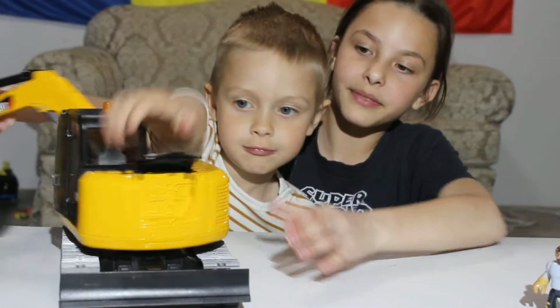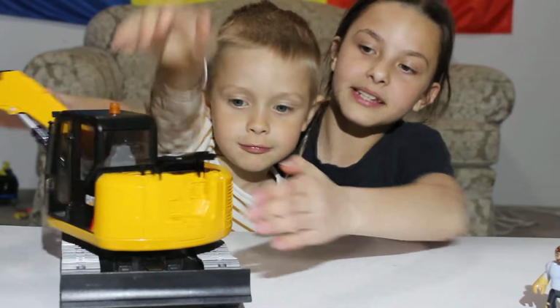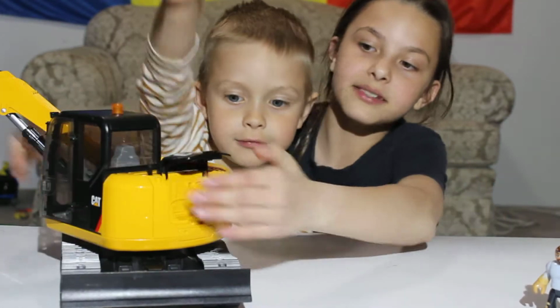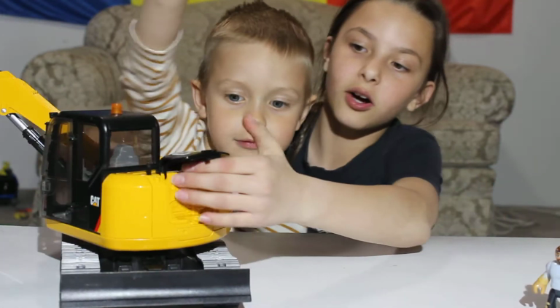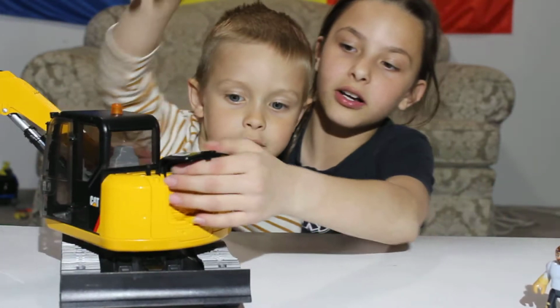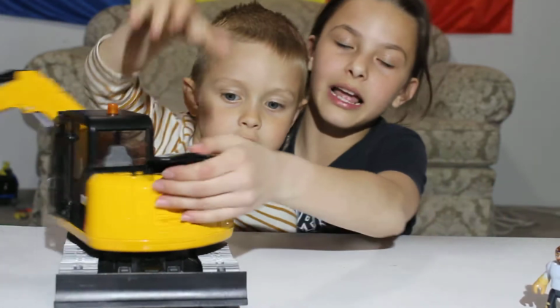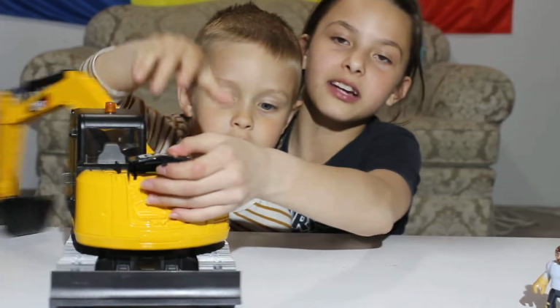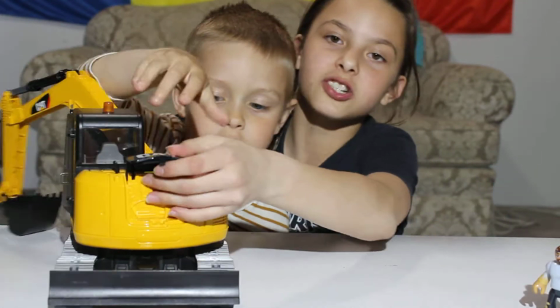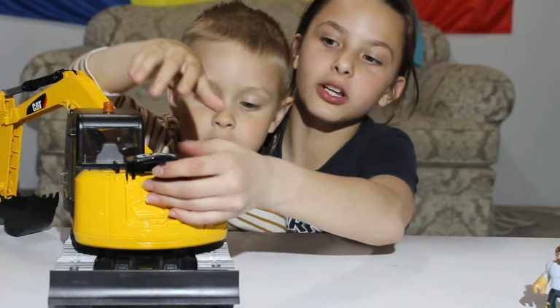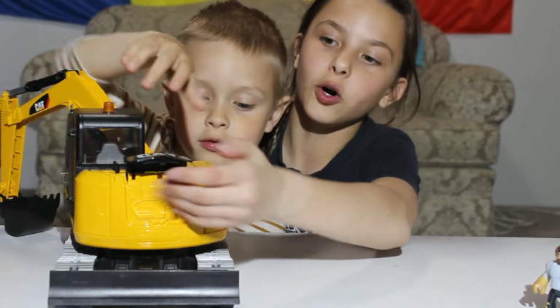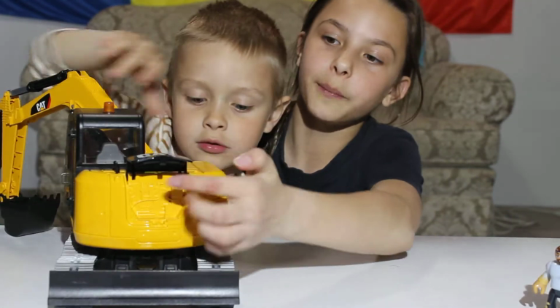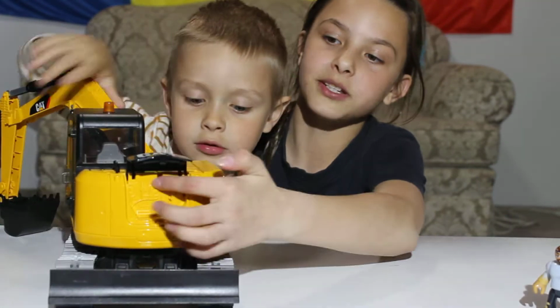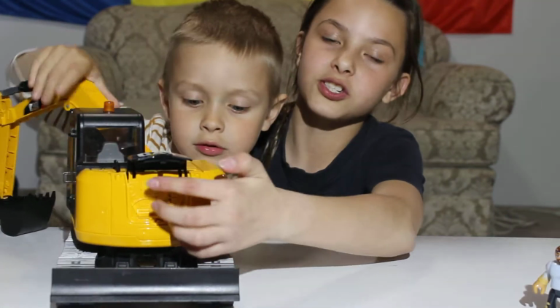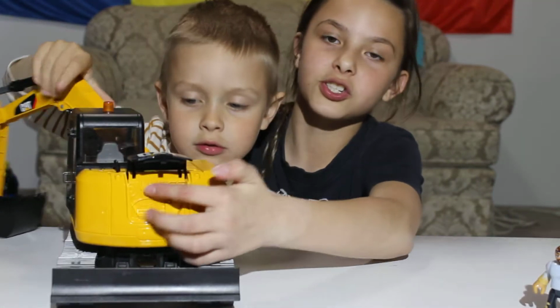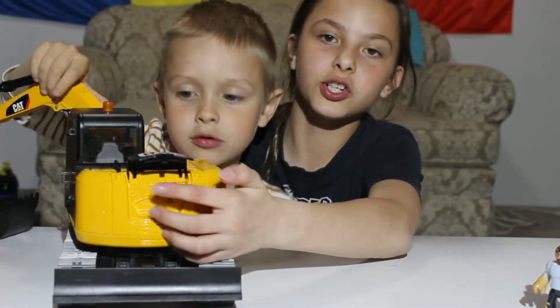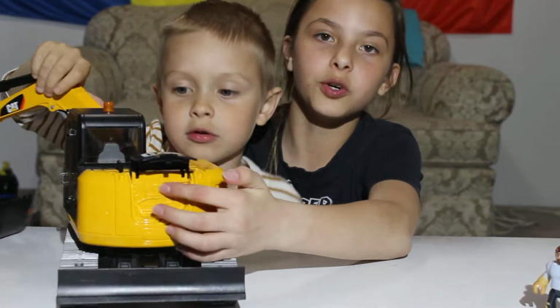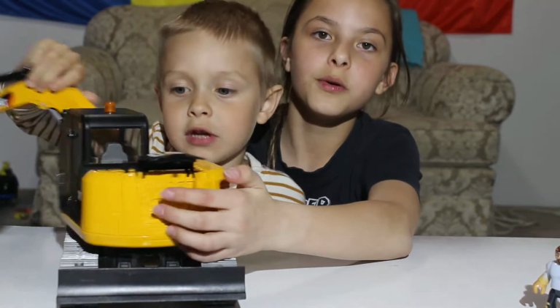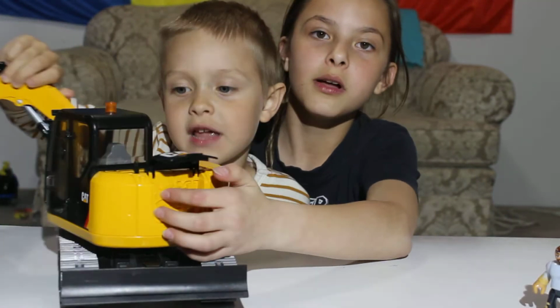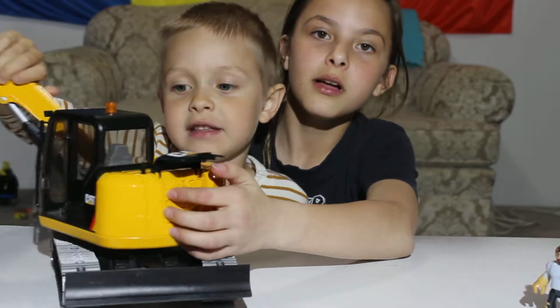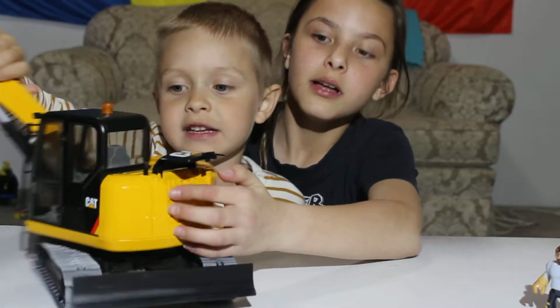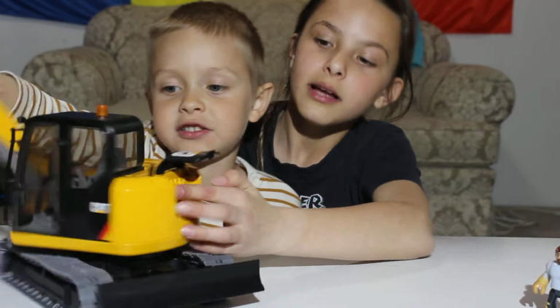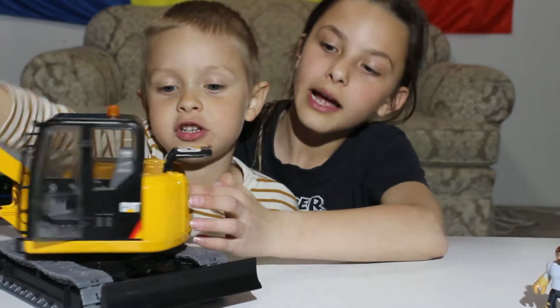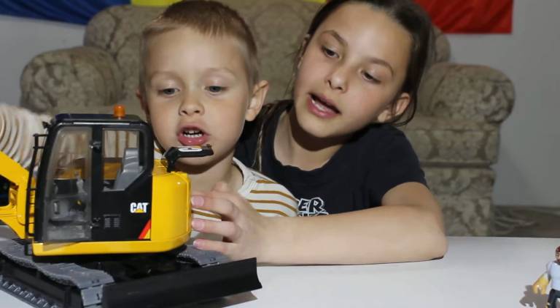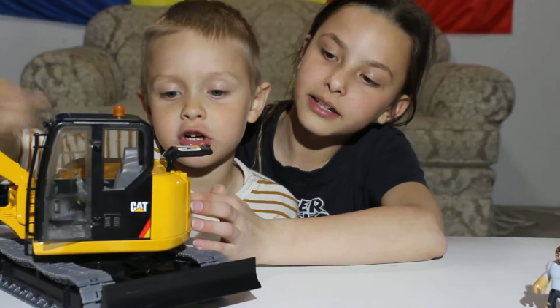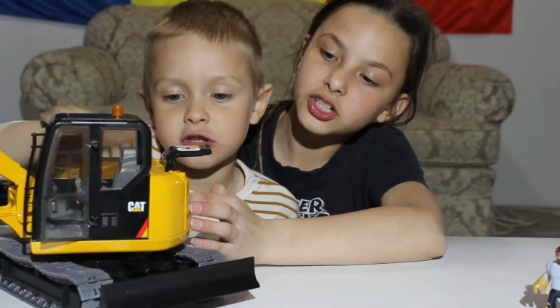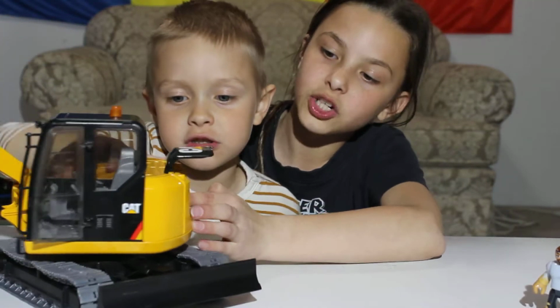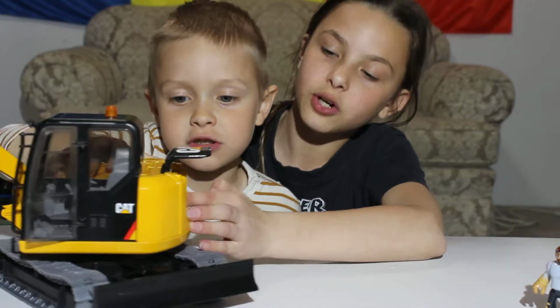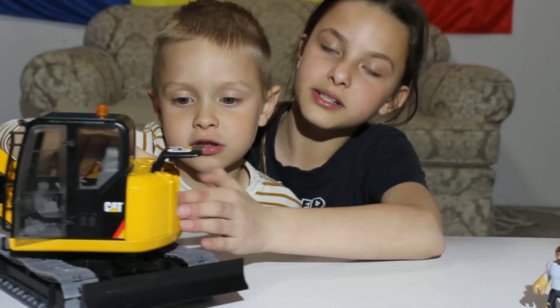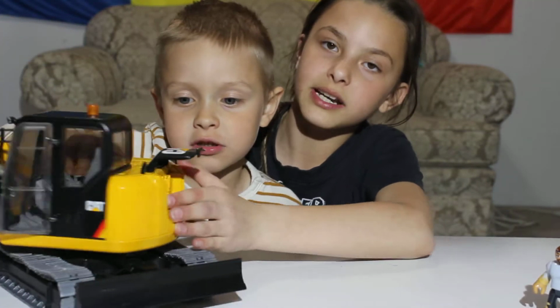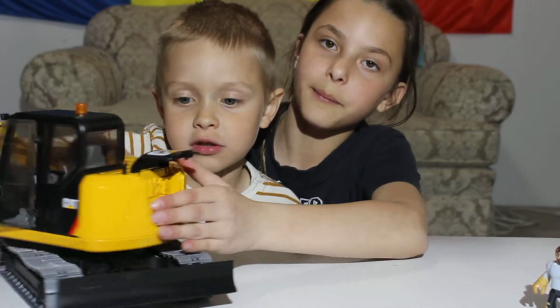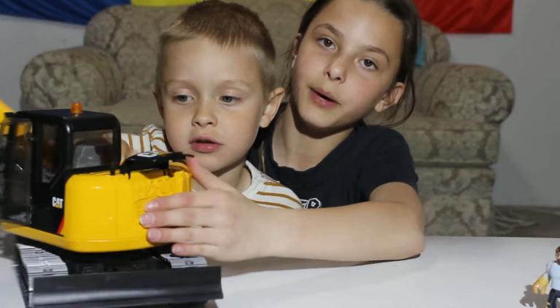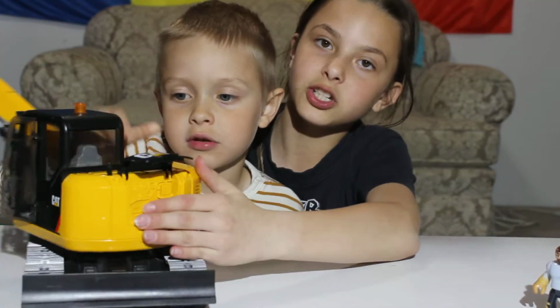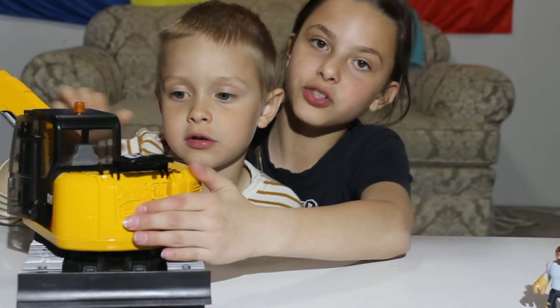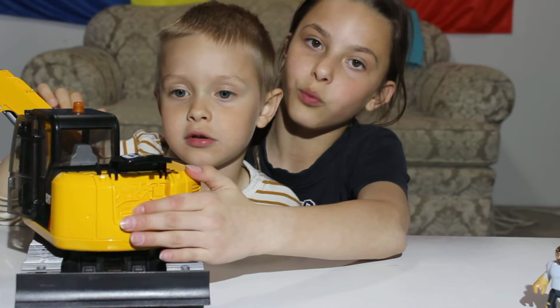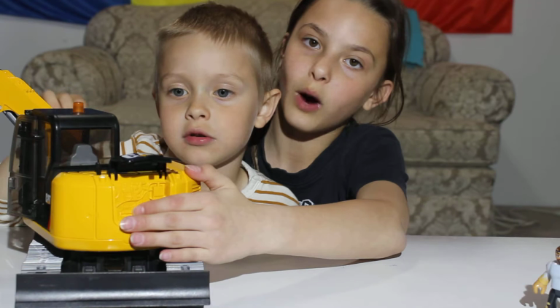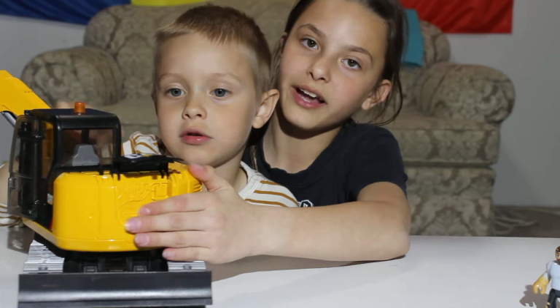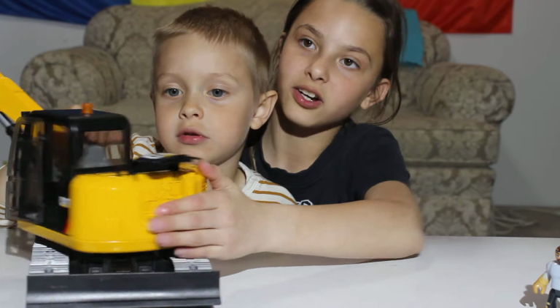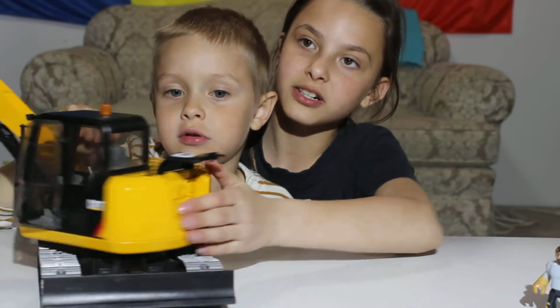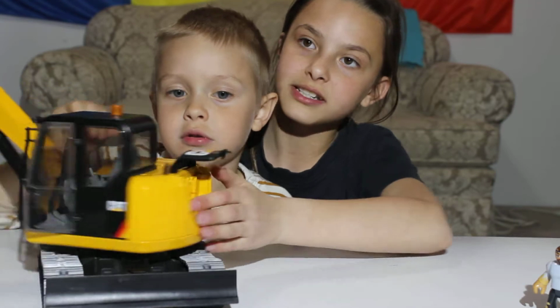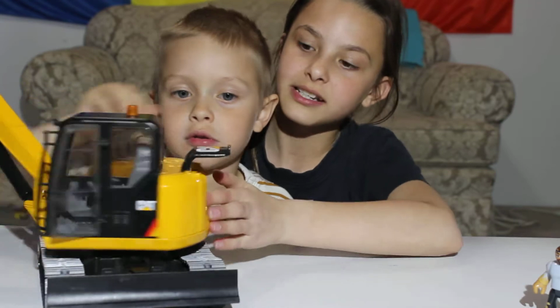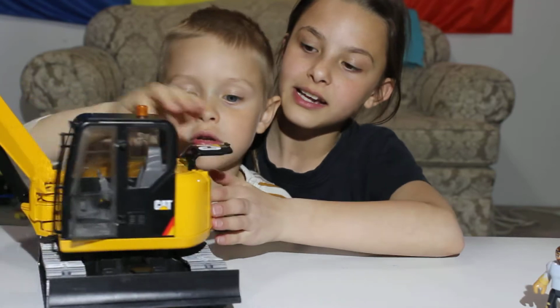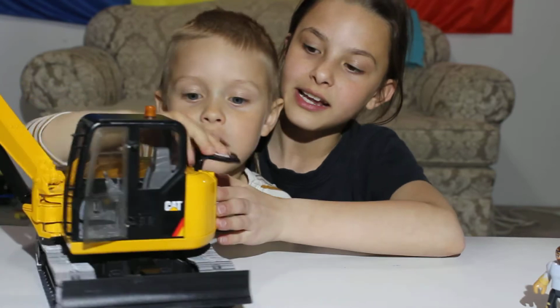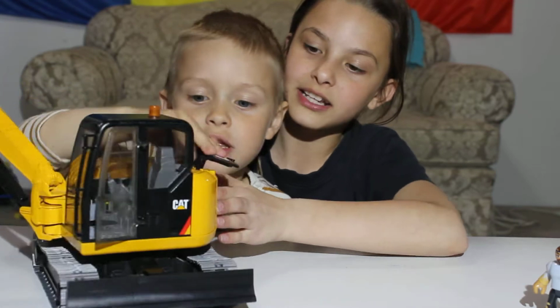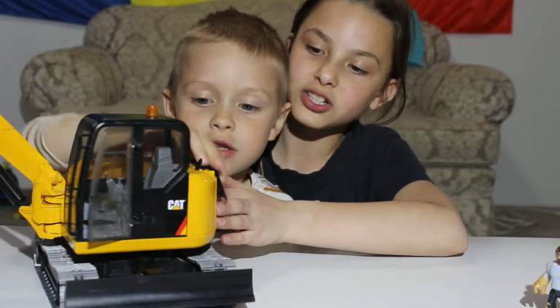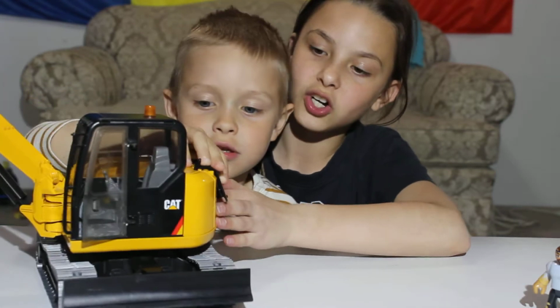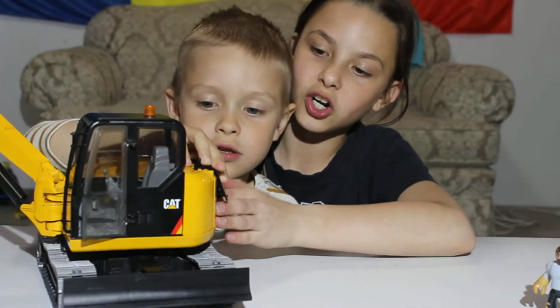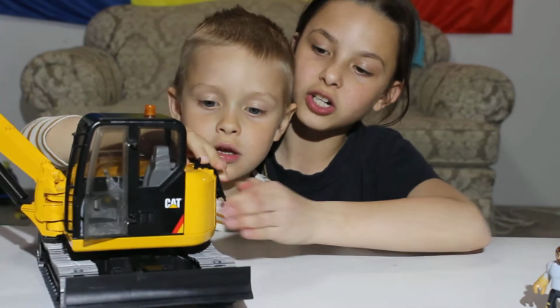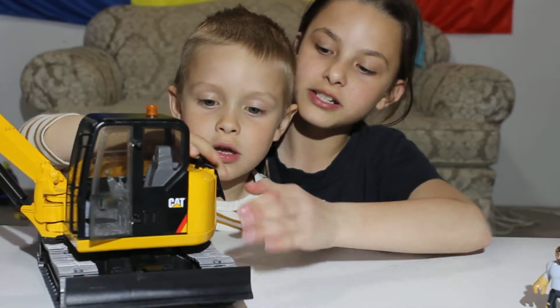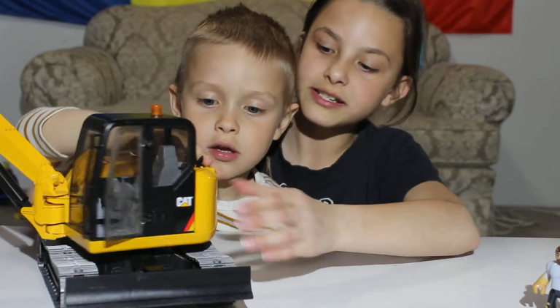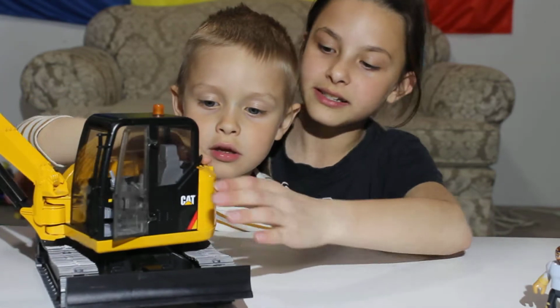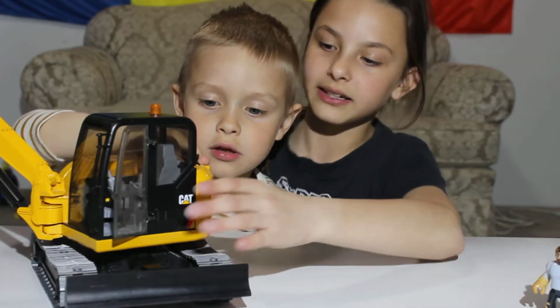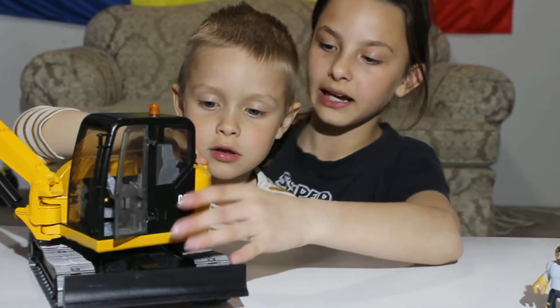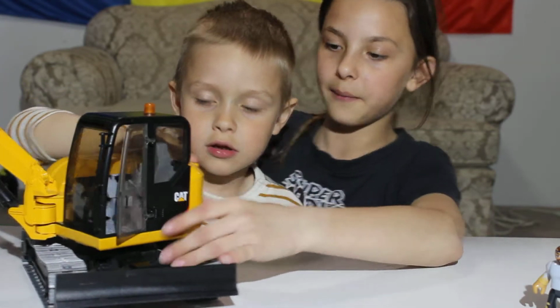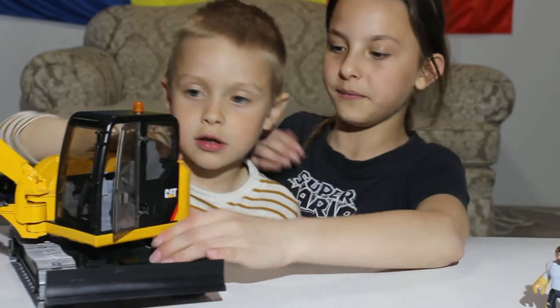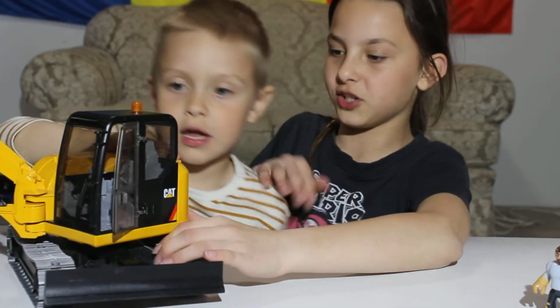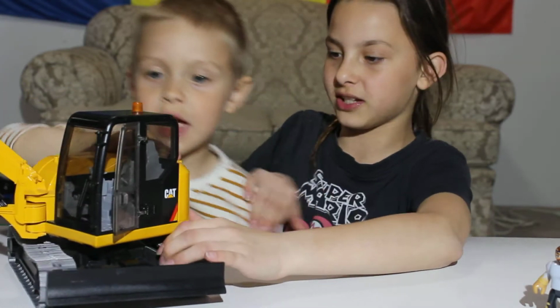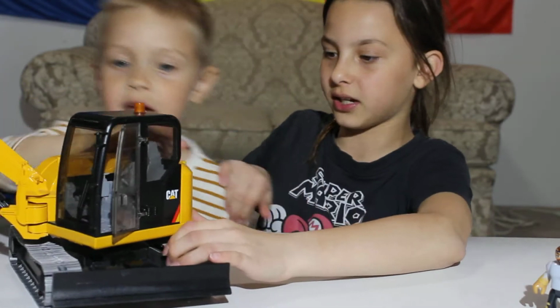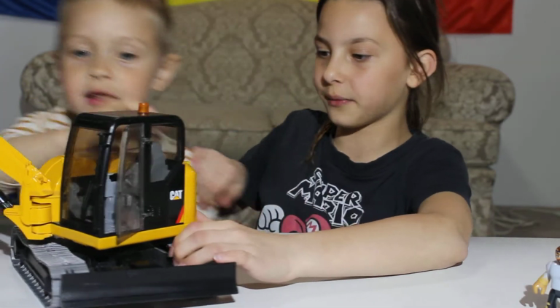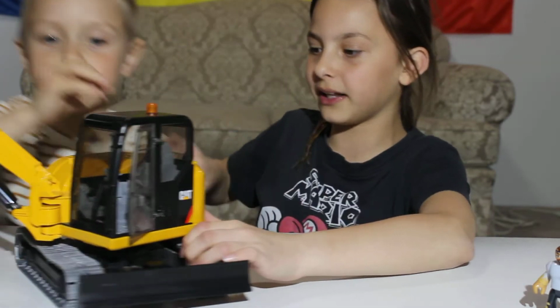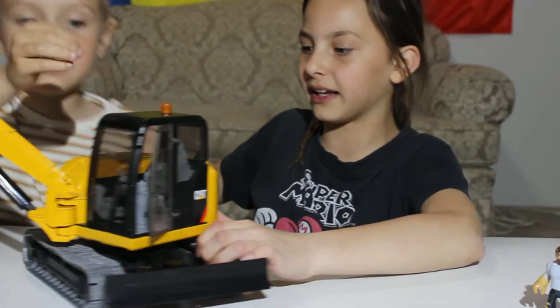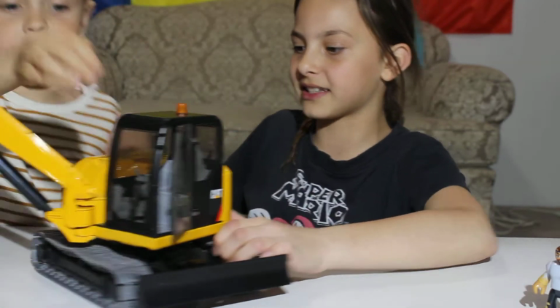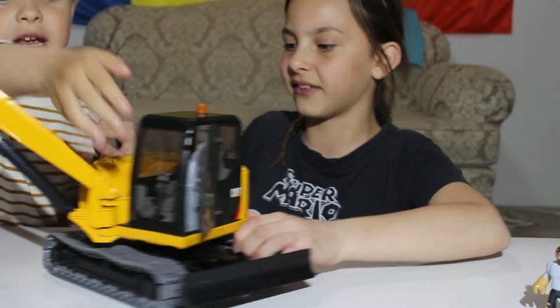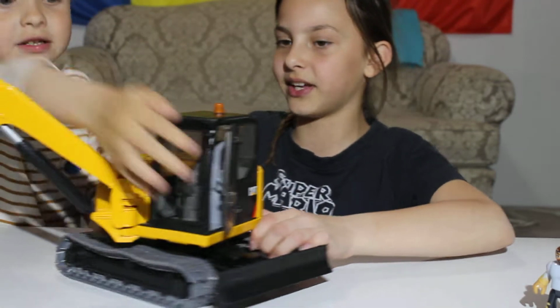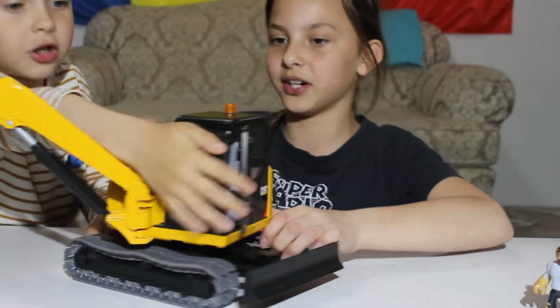This actually opens too, and it shows like a bunch of wires. It turns — yep, just like a real excavator.